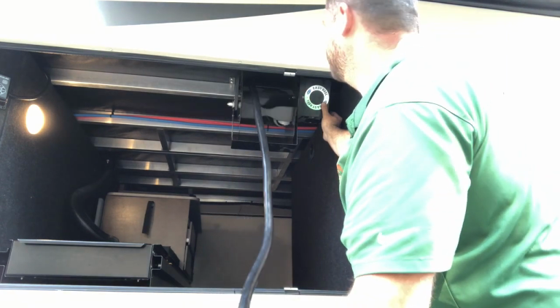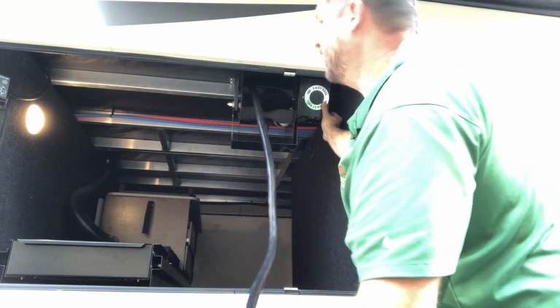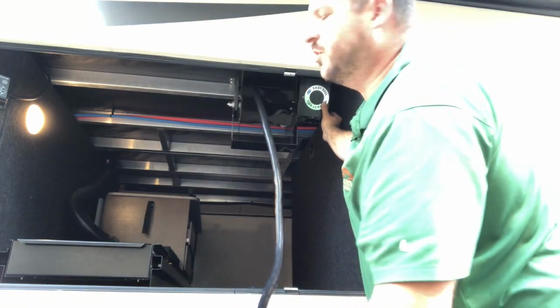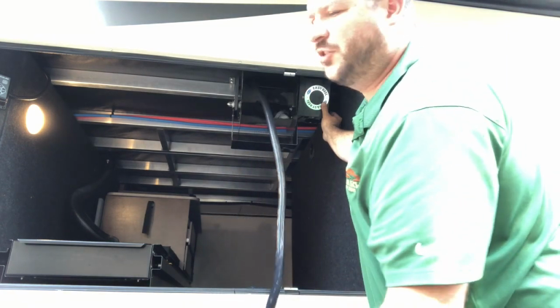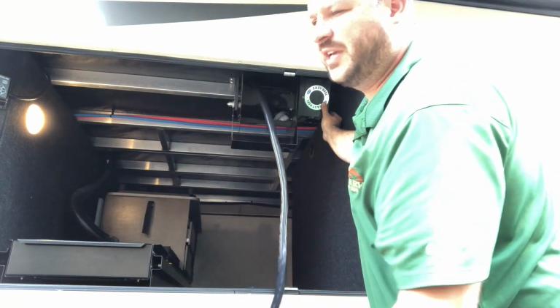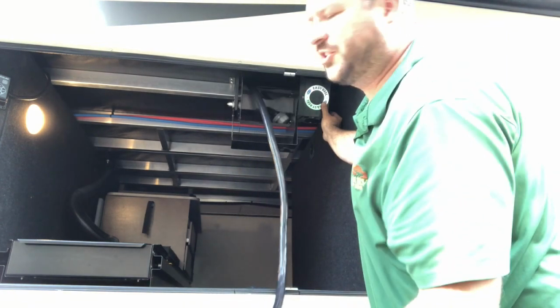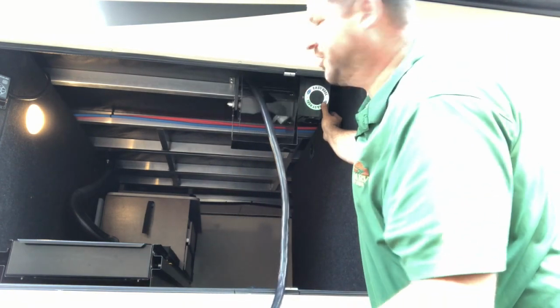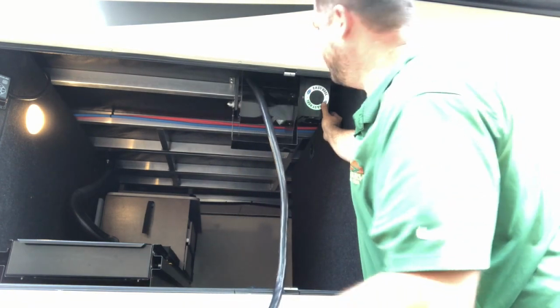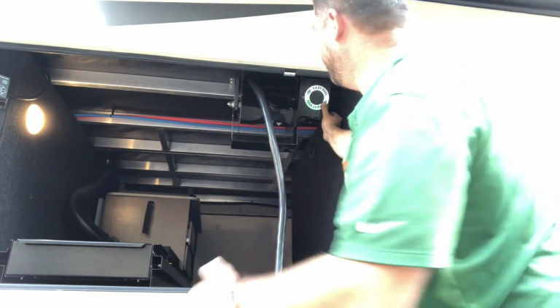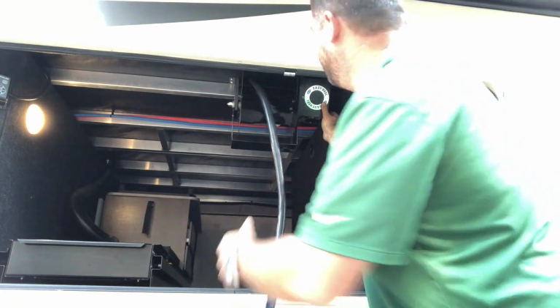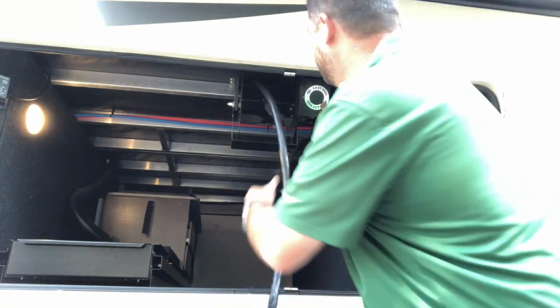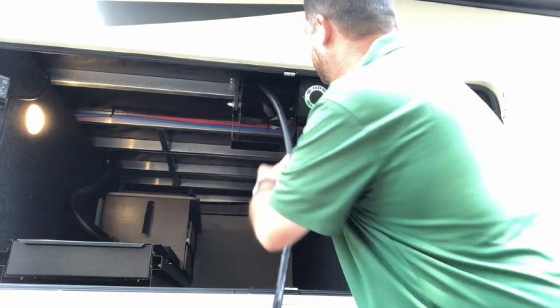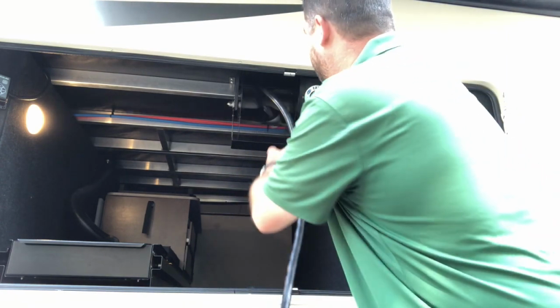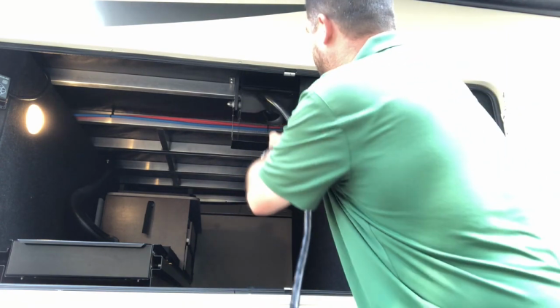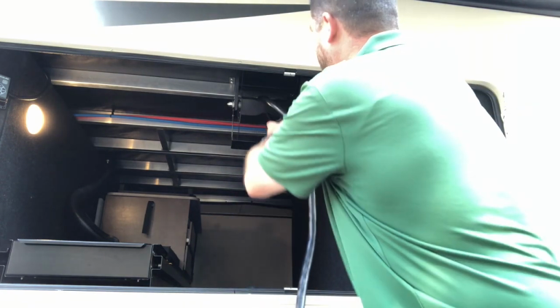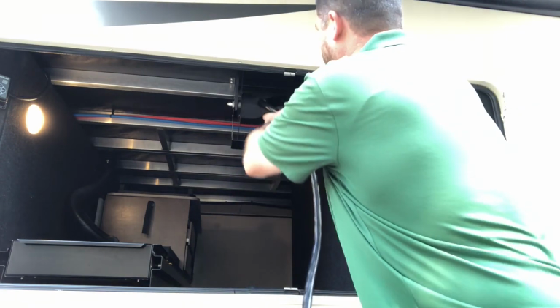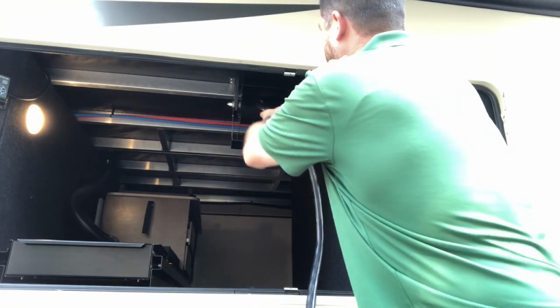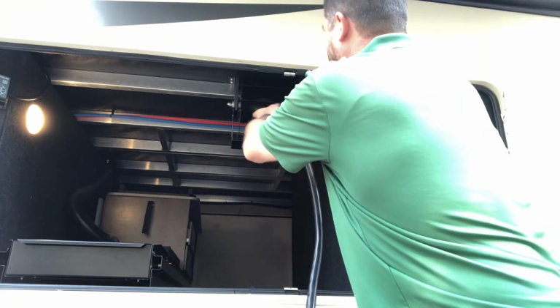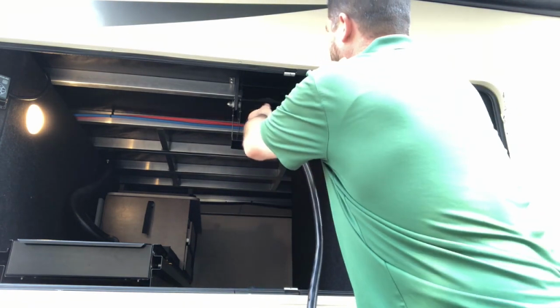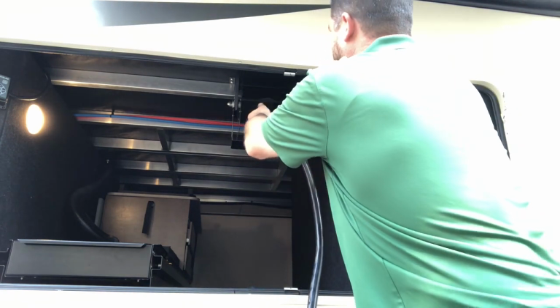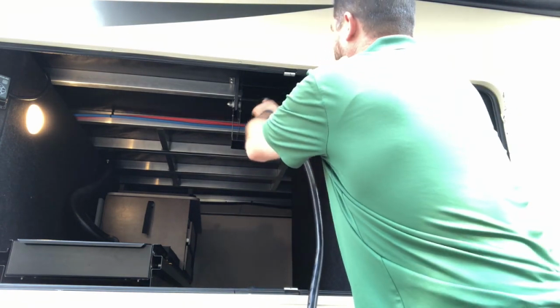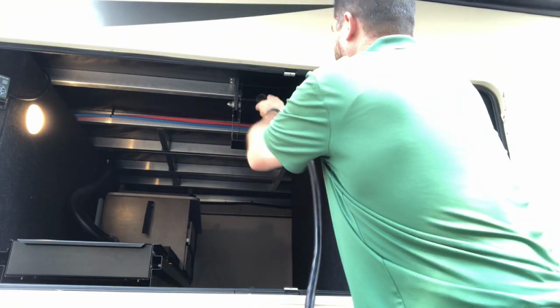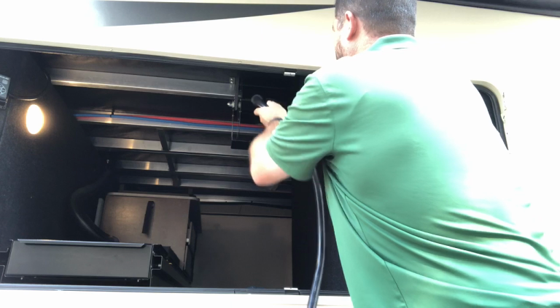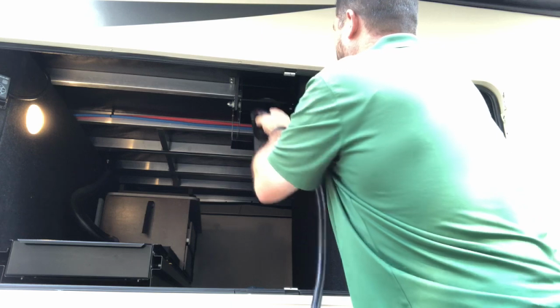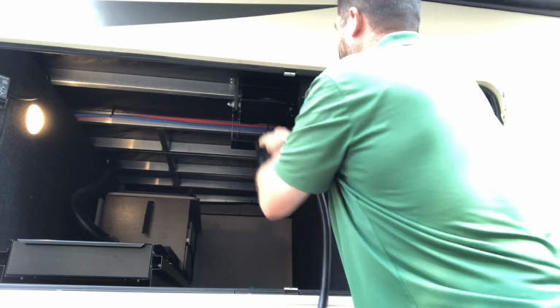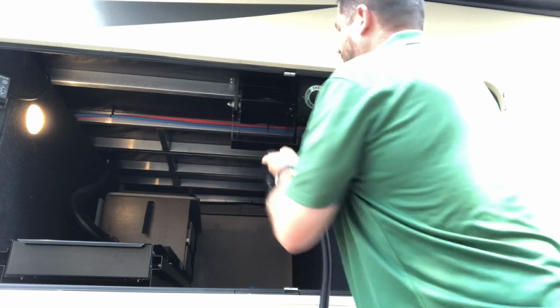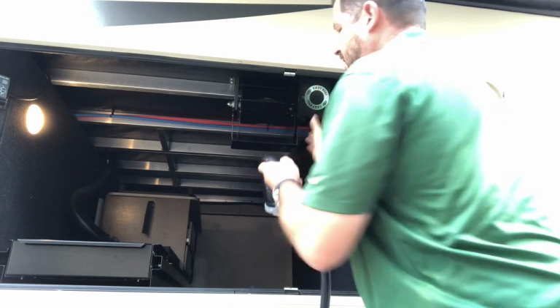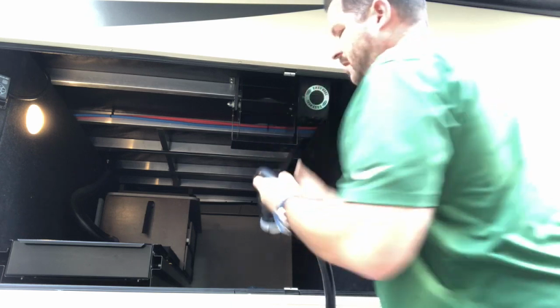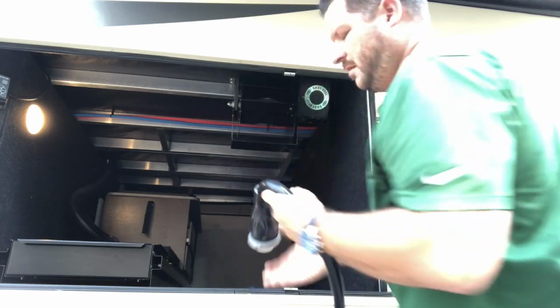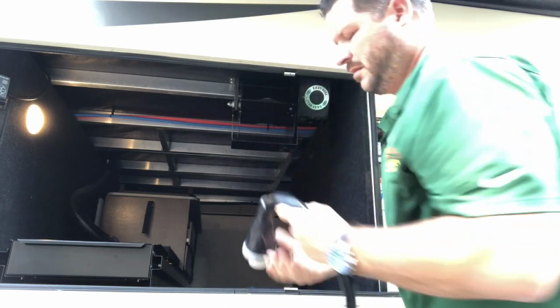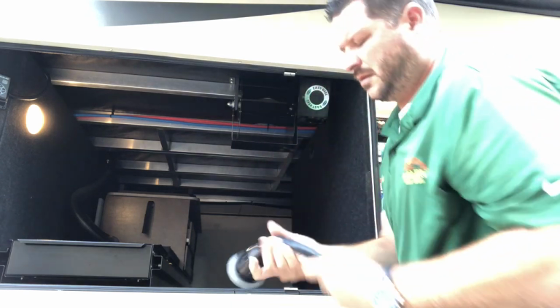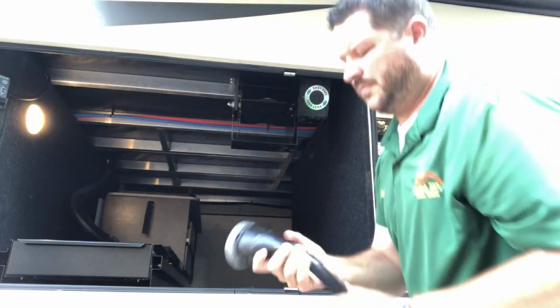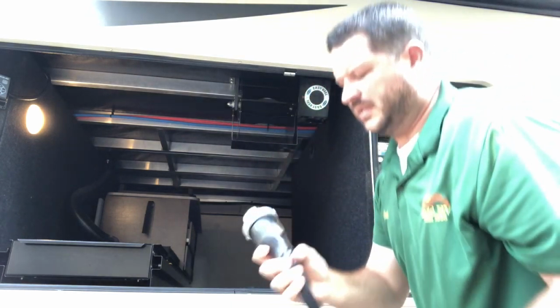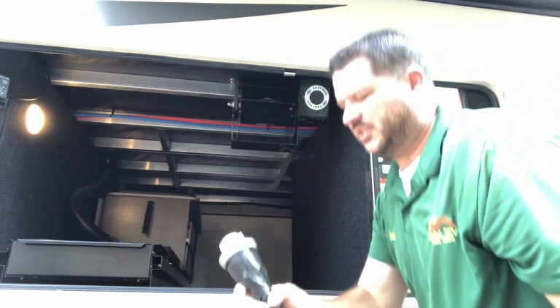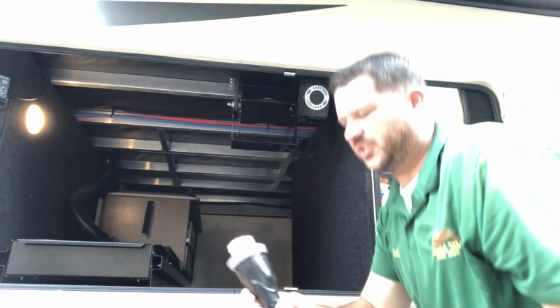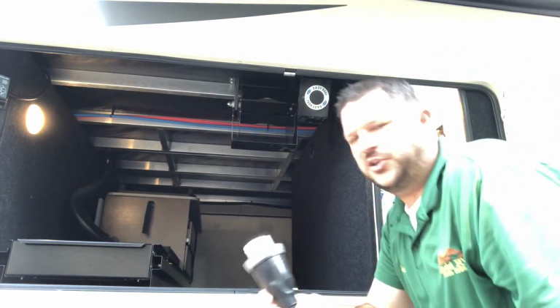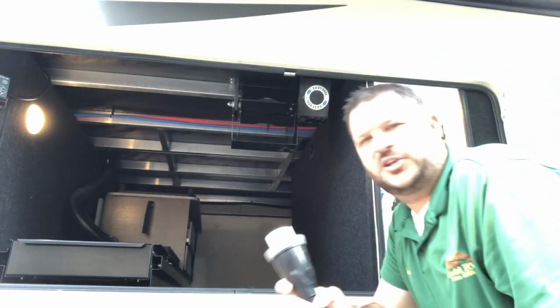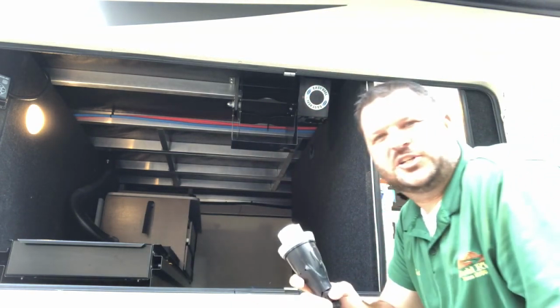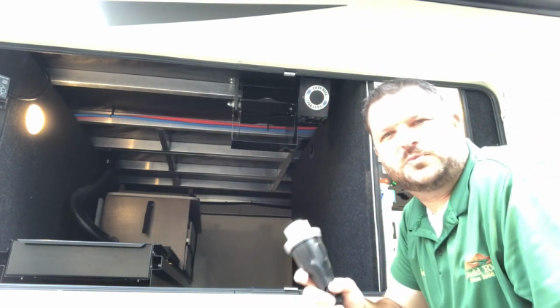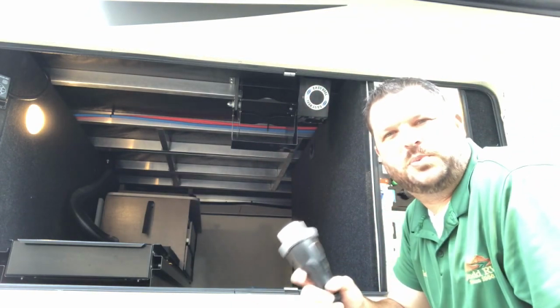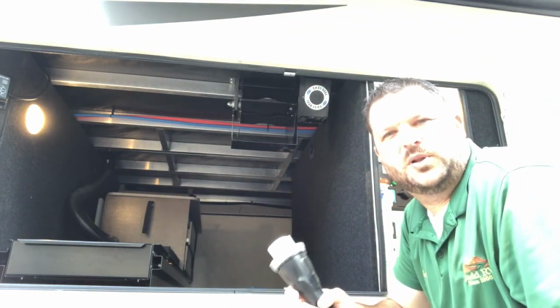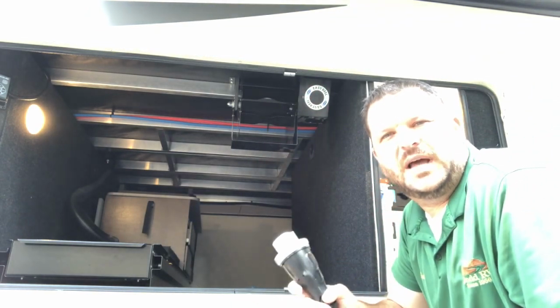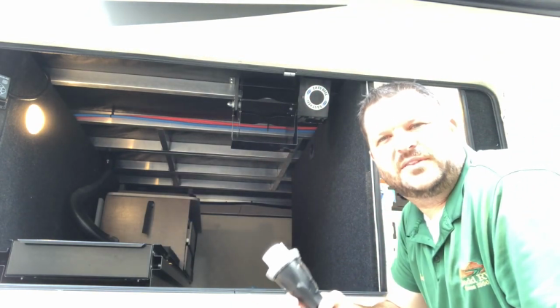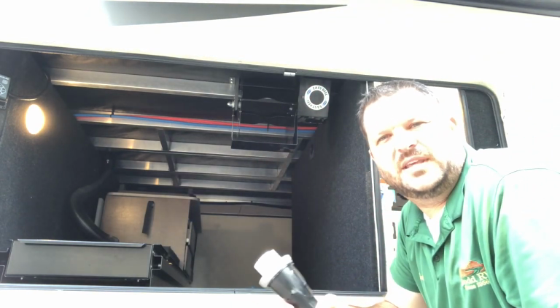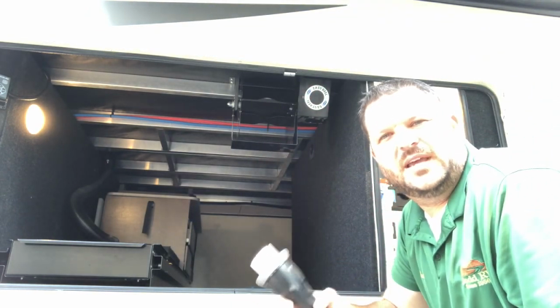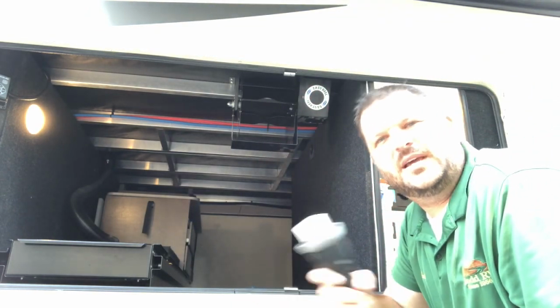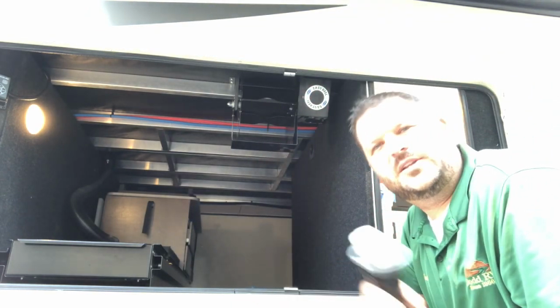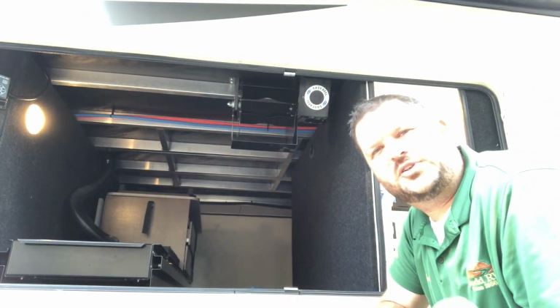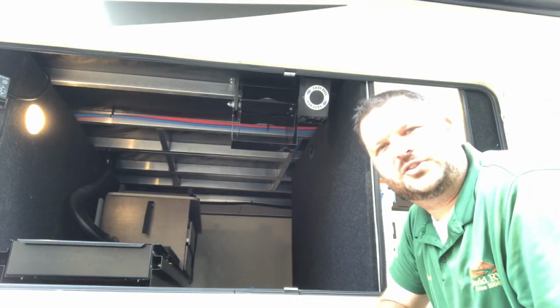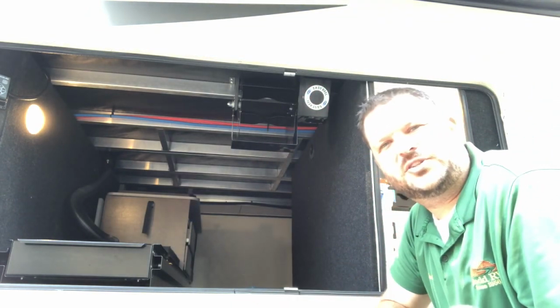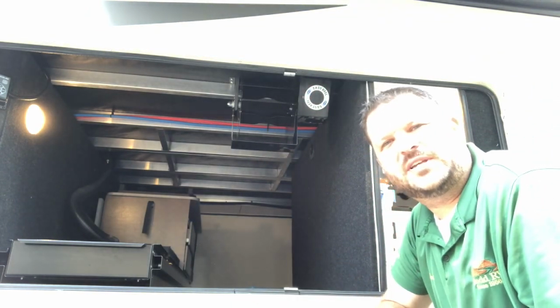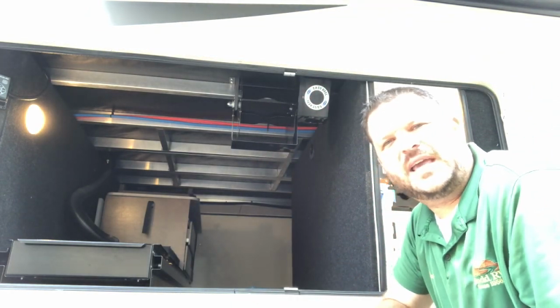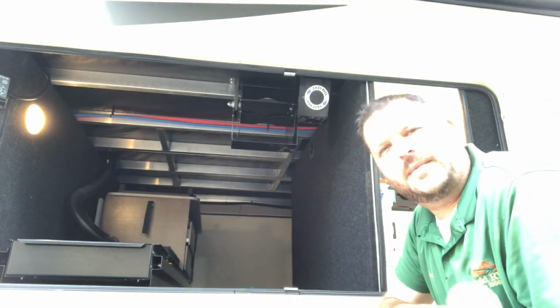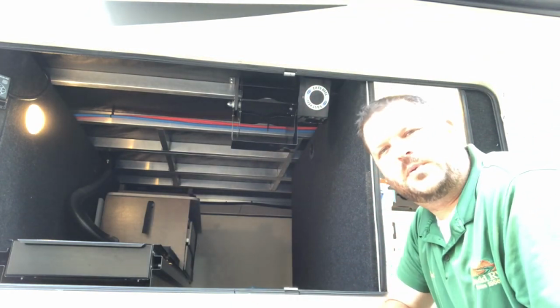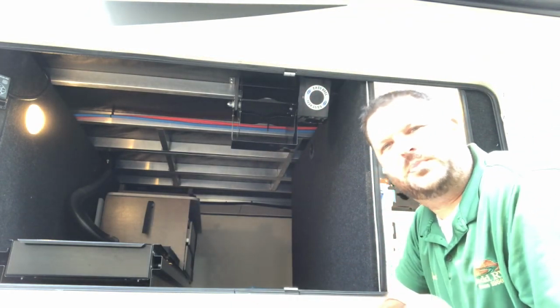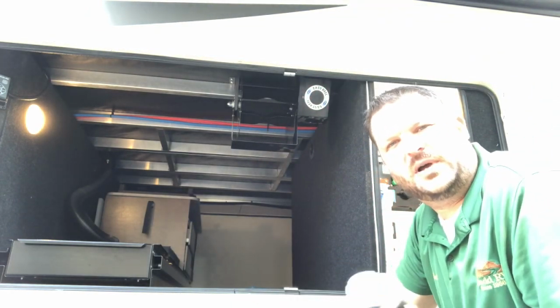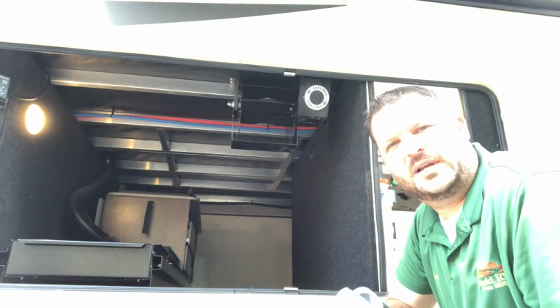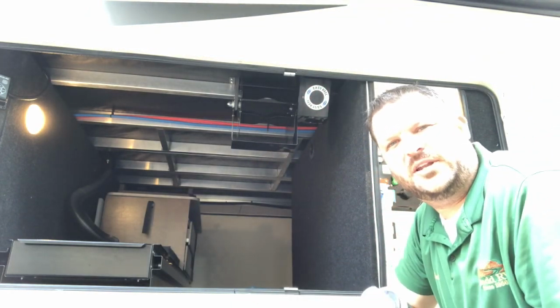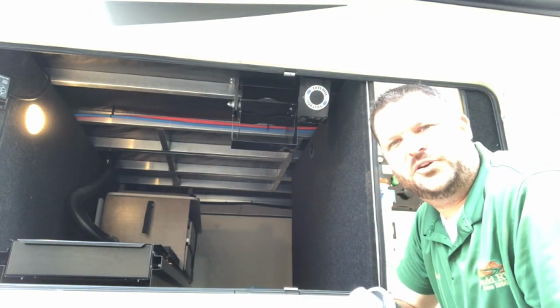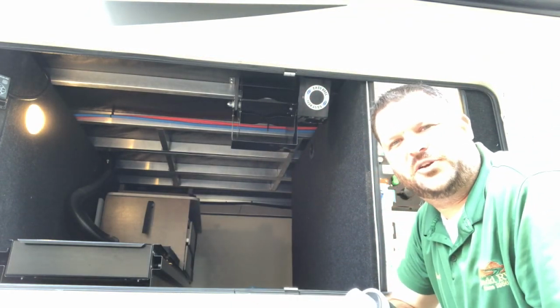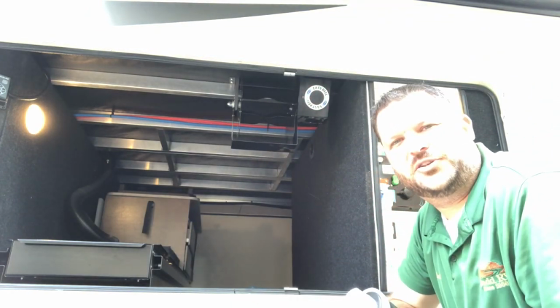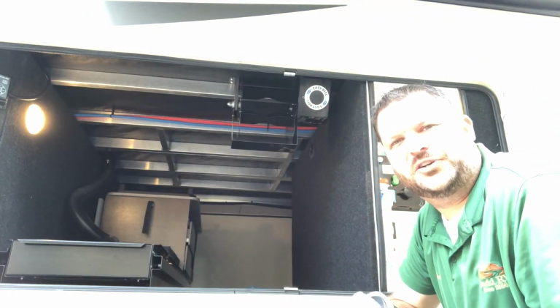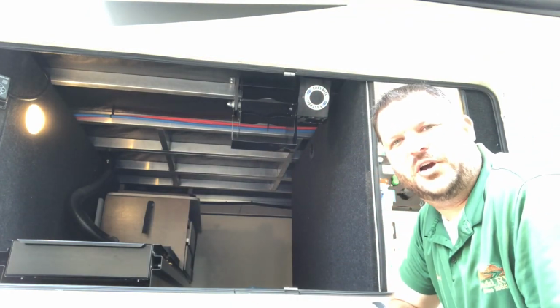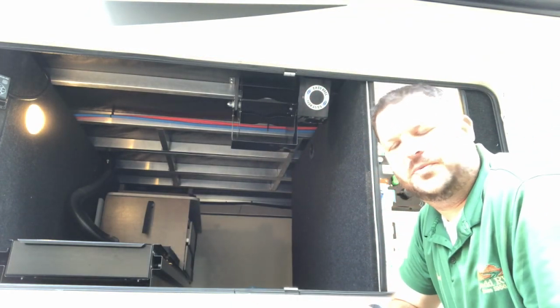When you get to the end, you can just pull out the end, hook it to the camper, plug it in, and you're good to go.